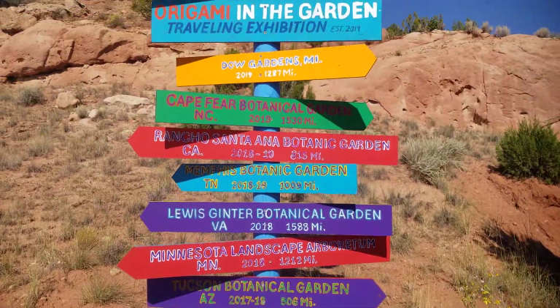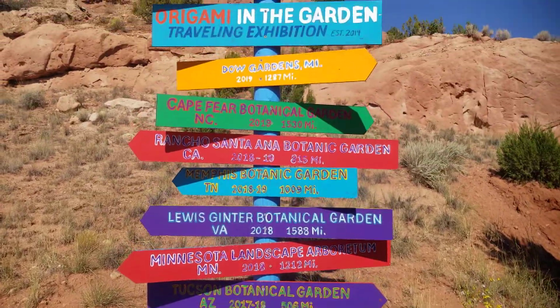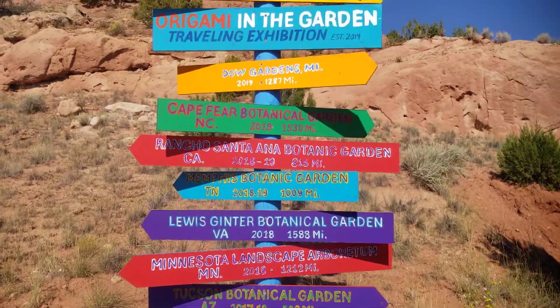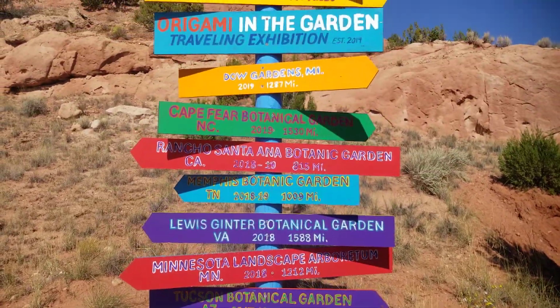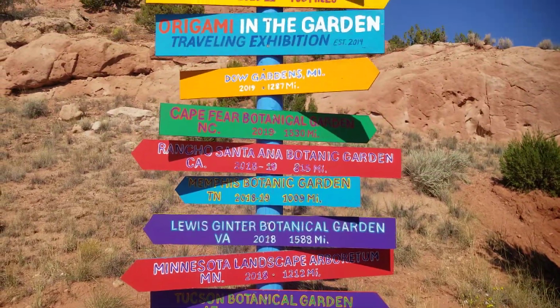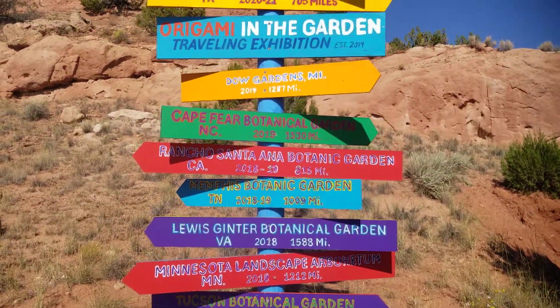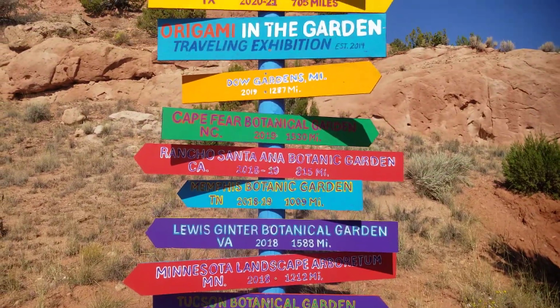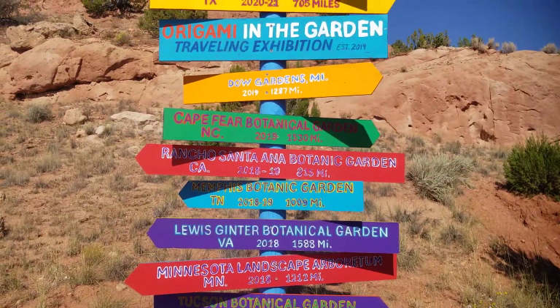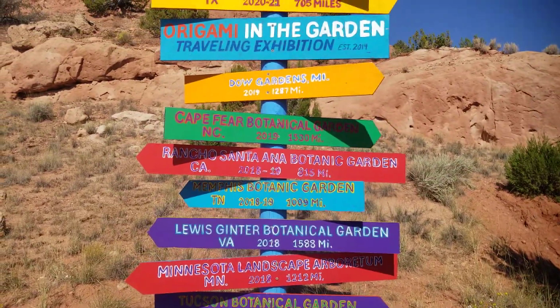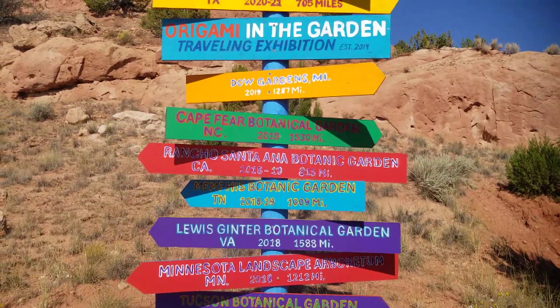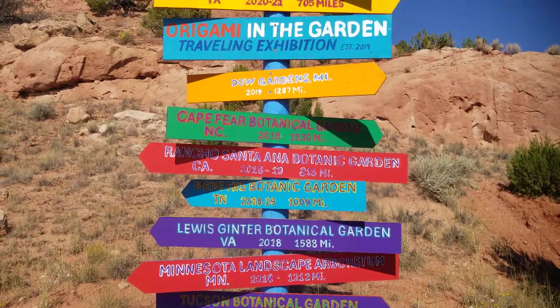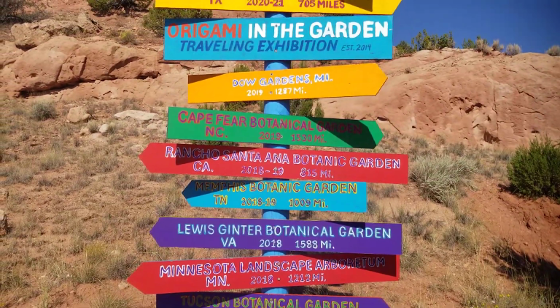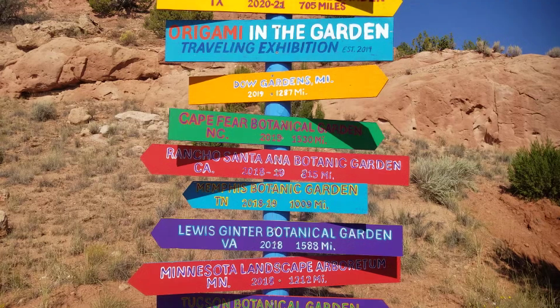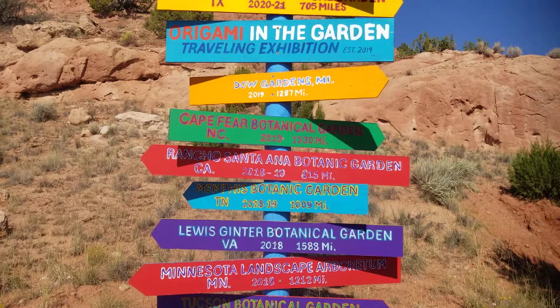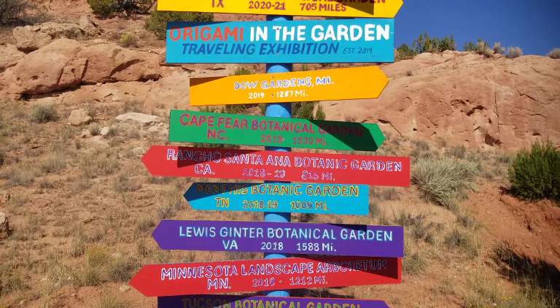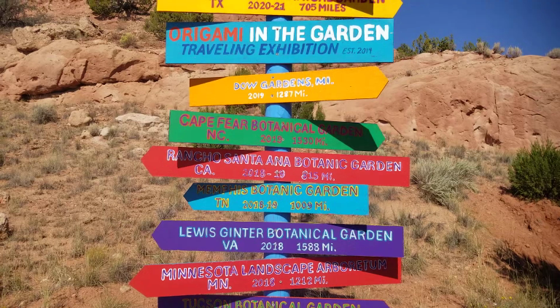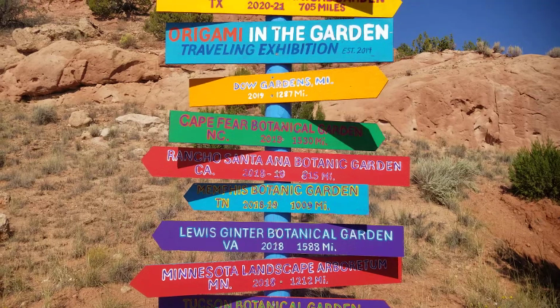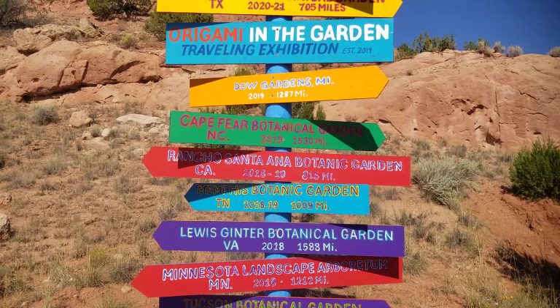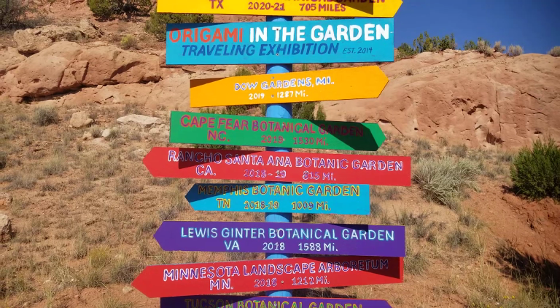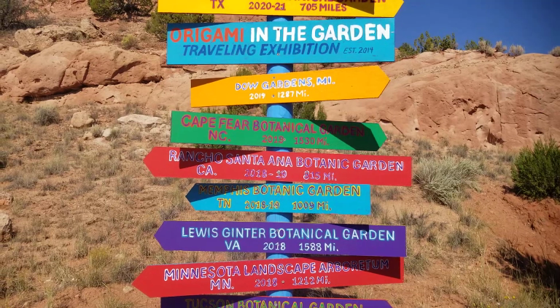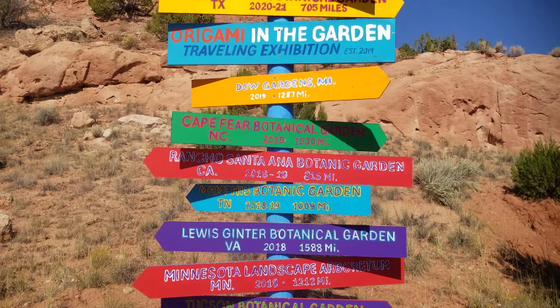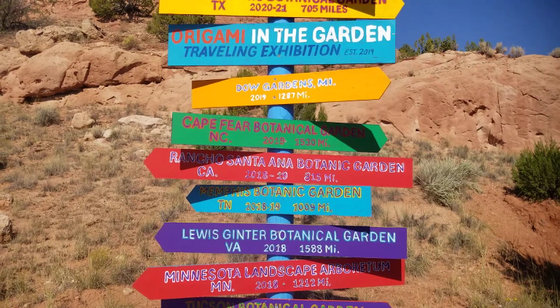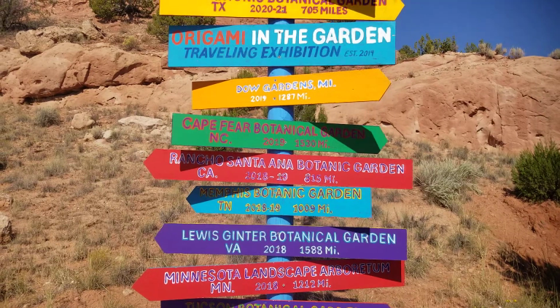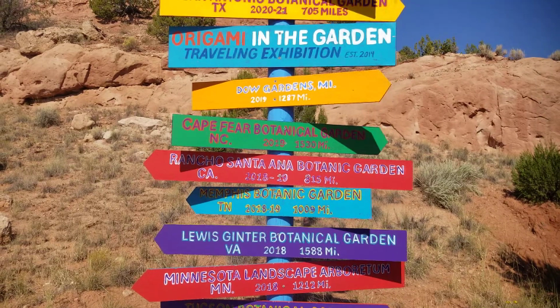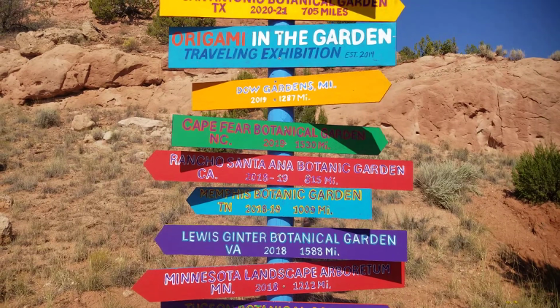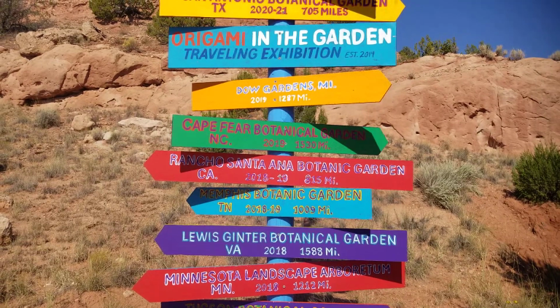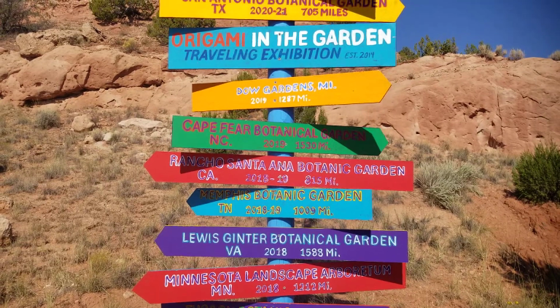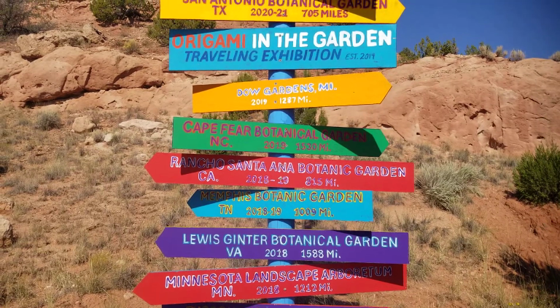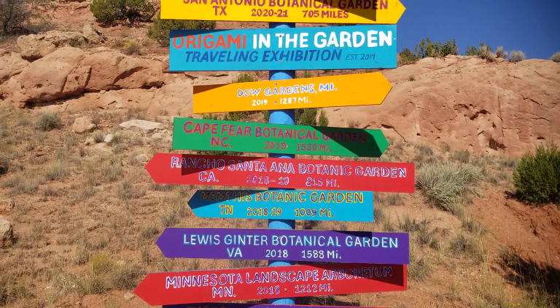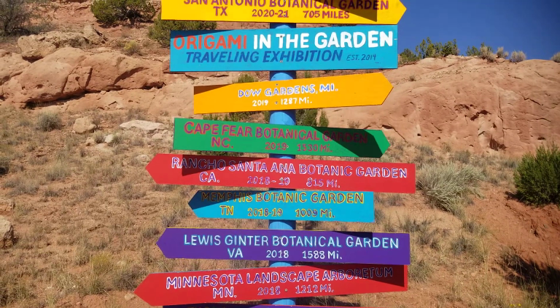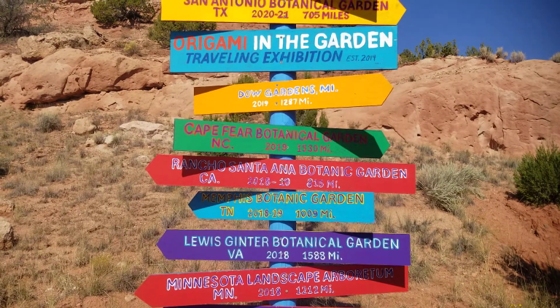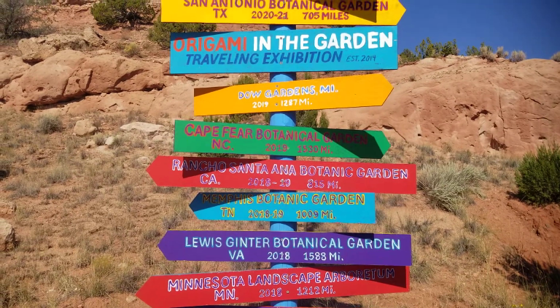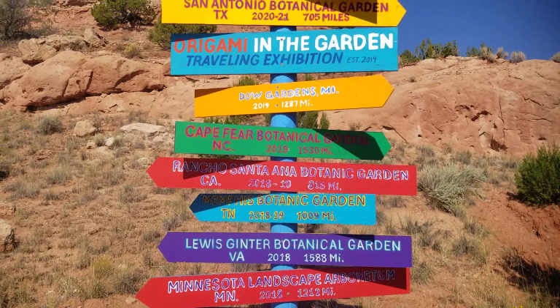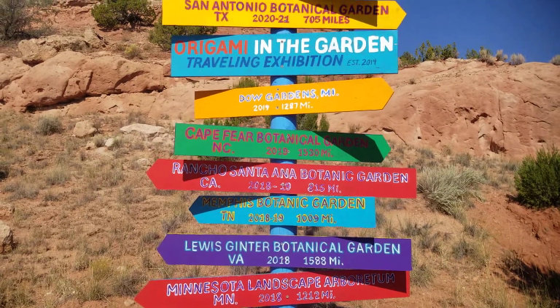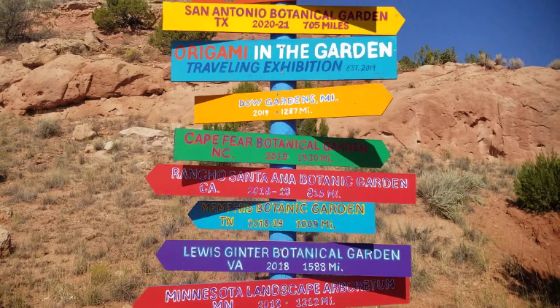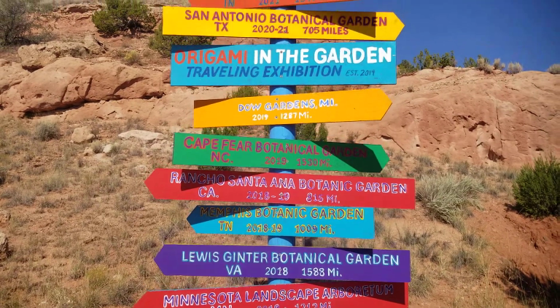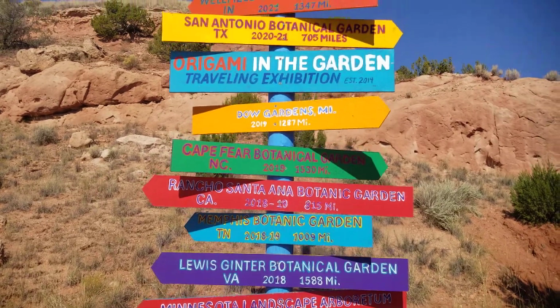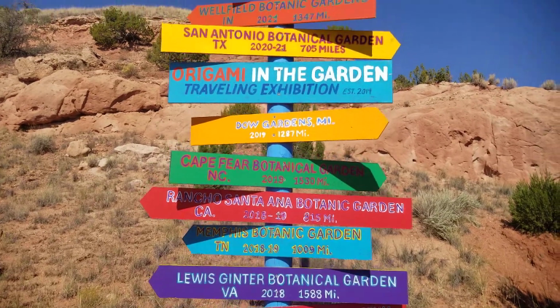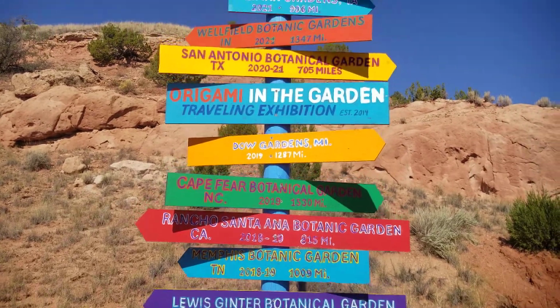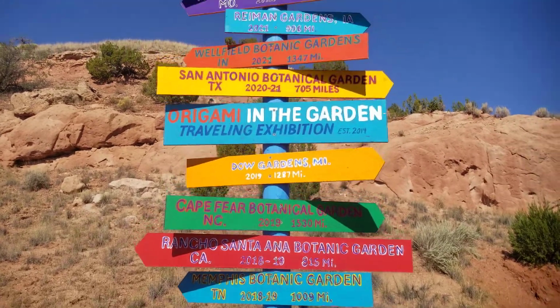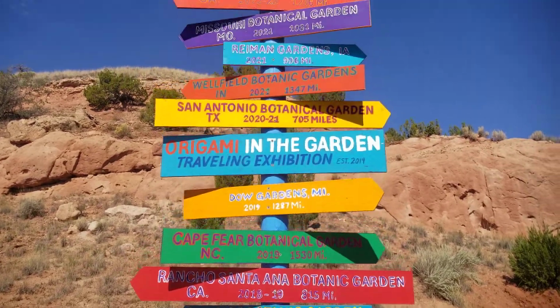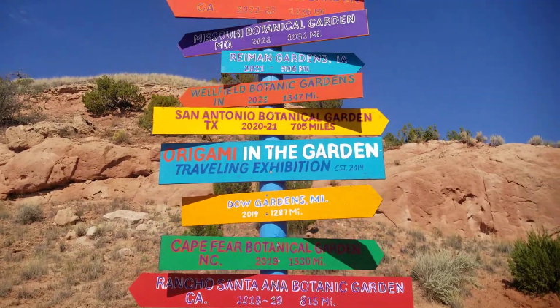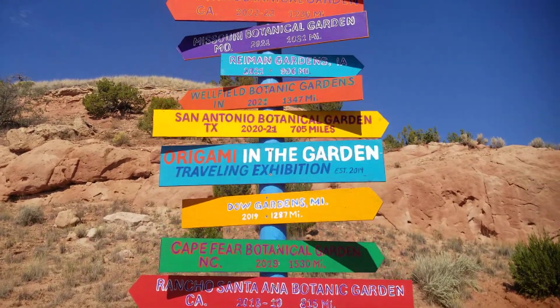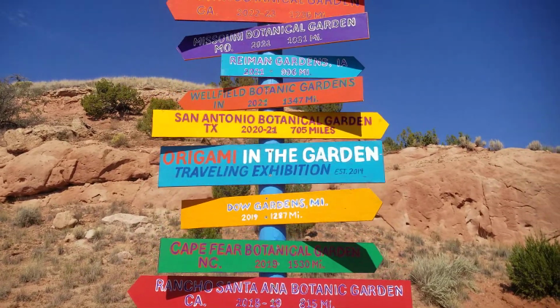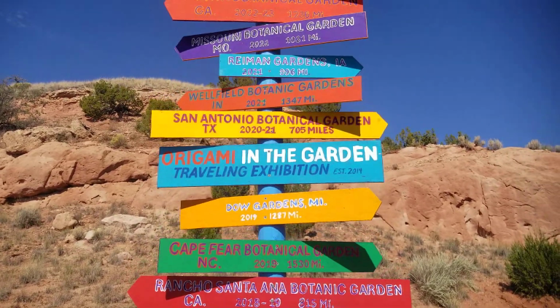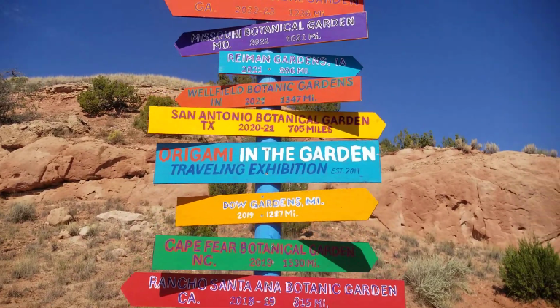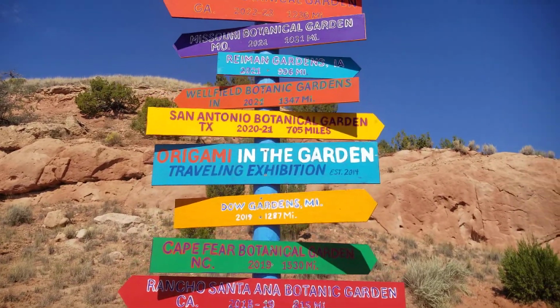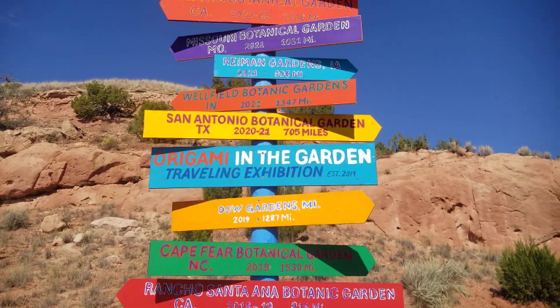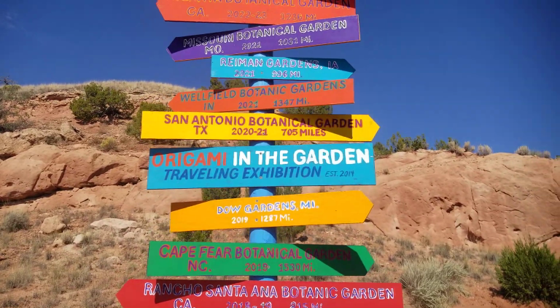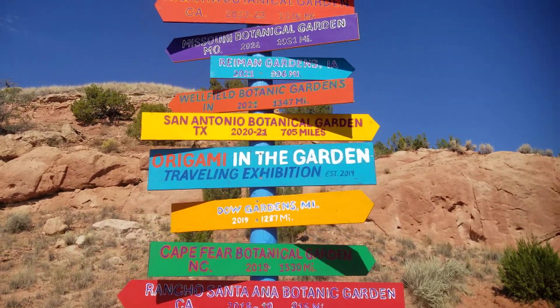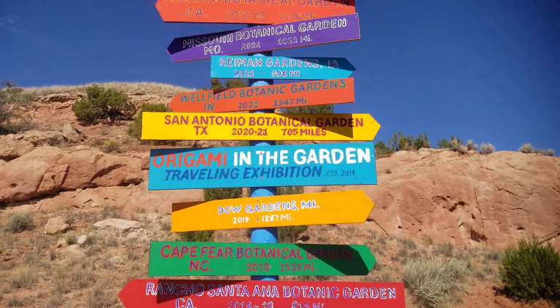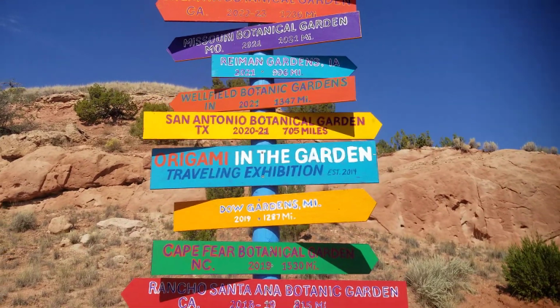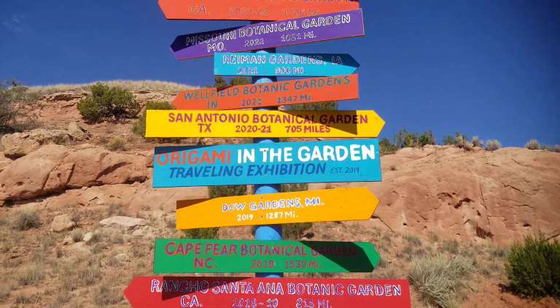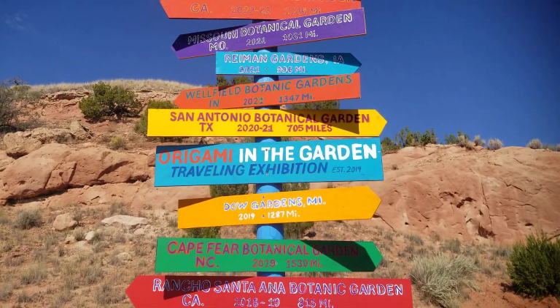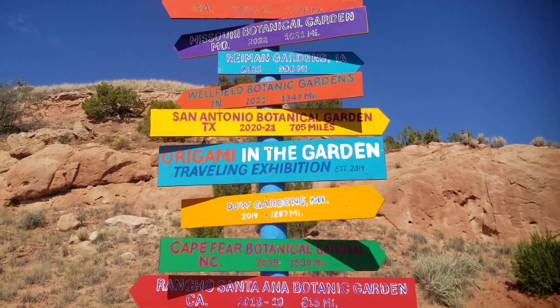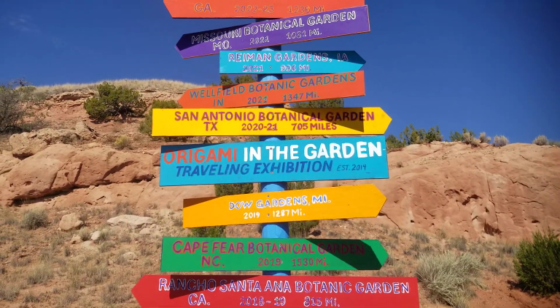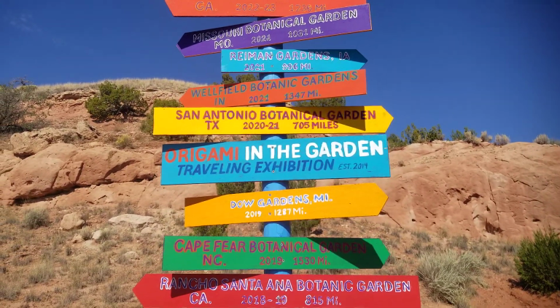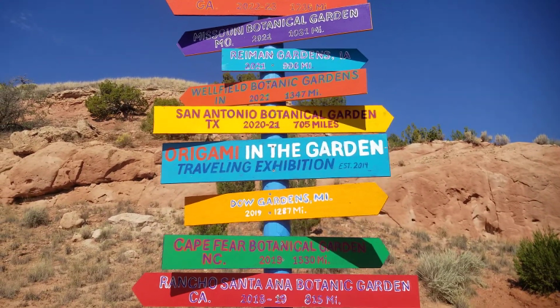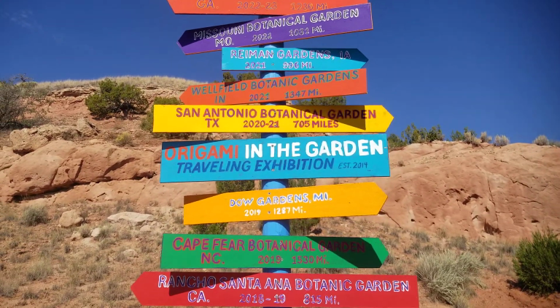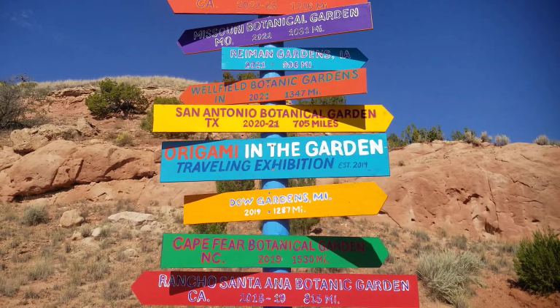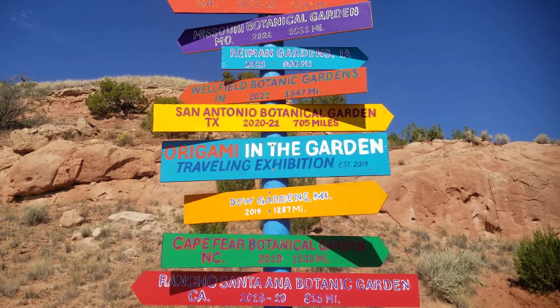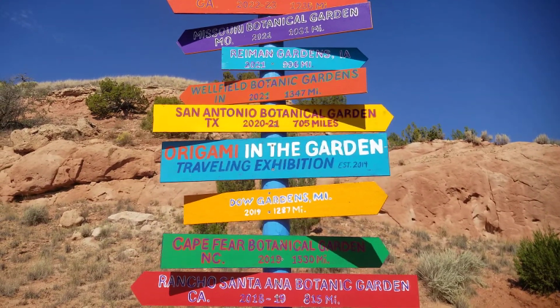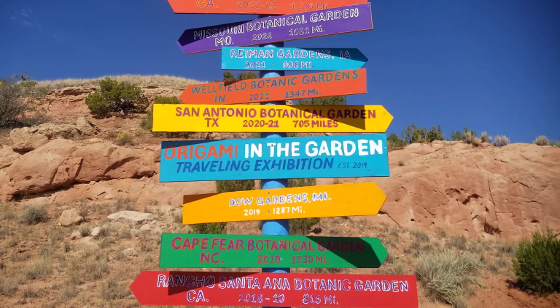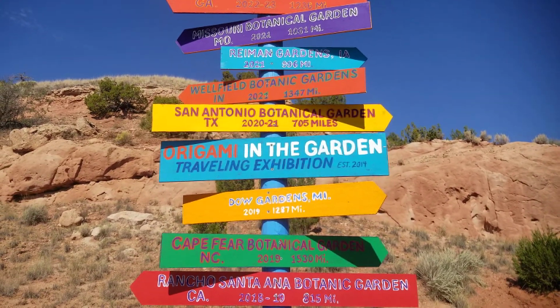So there's your mileage — all these cool places. Okay, here we go — Origami in the Garden, here we are!